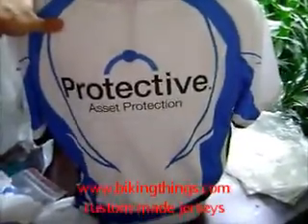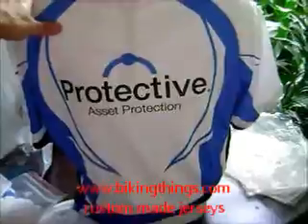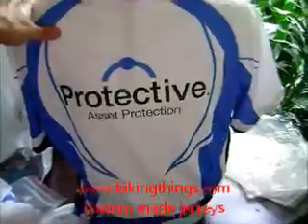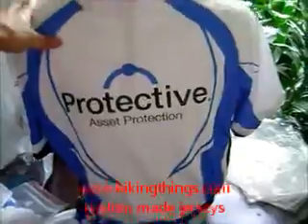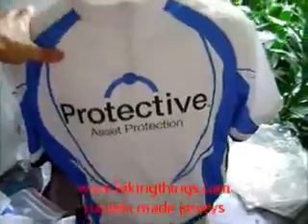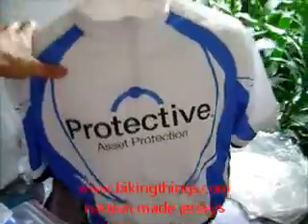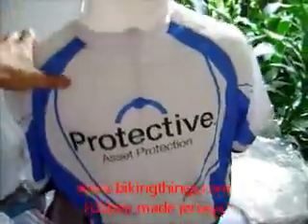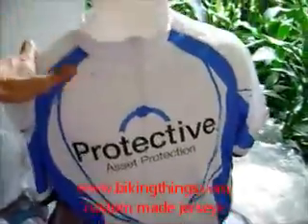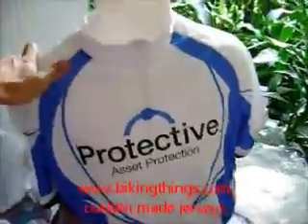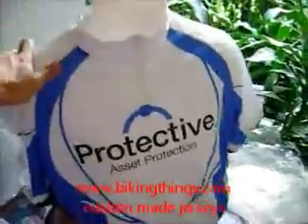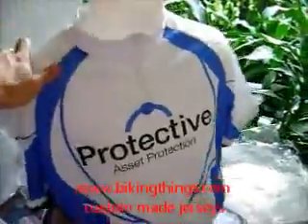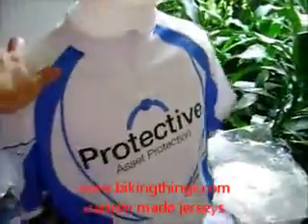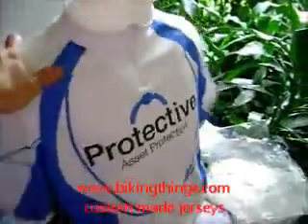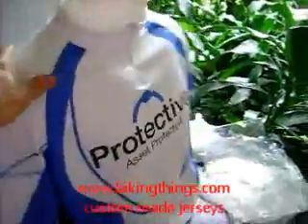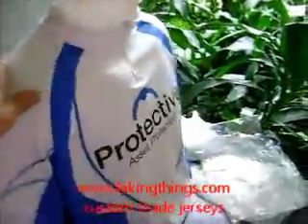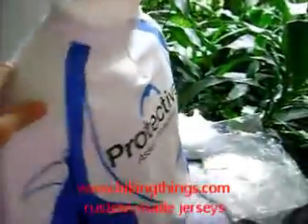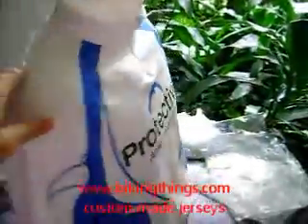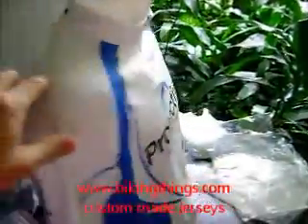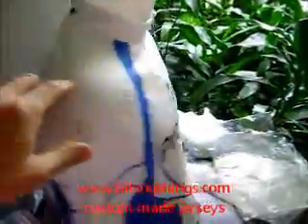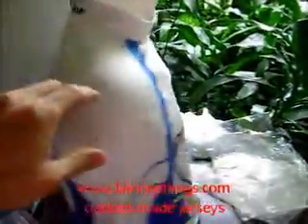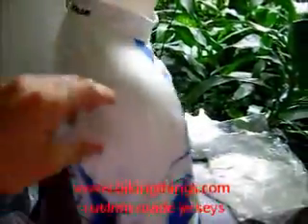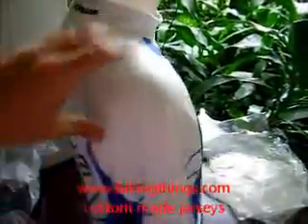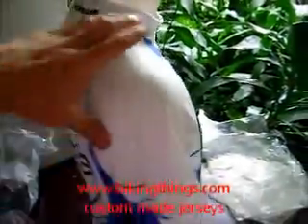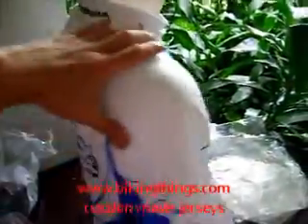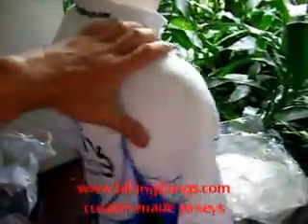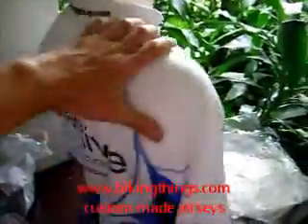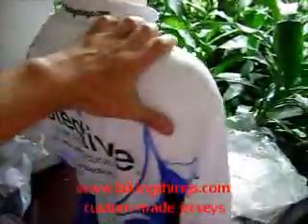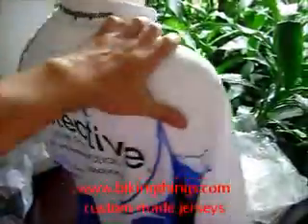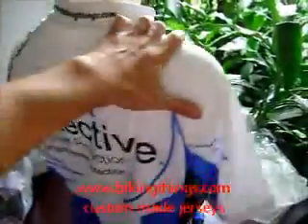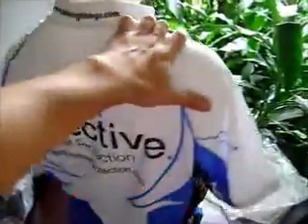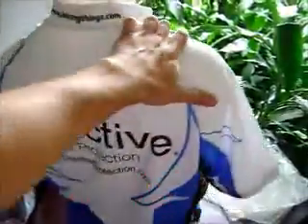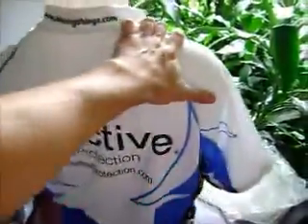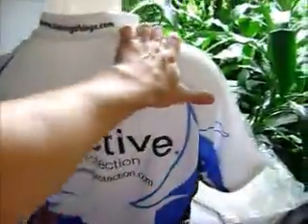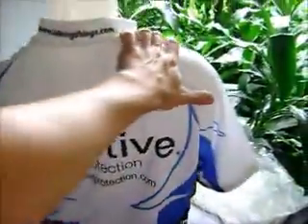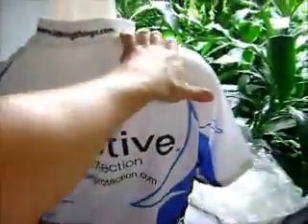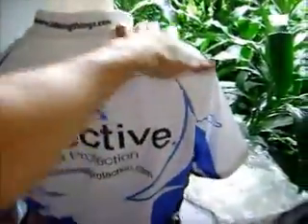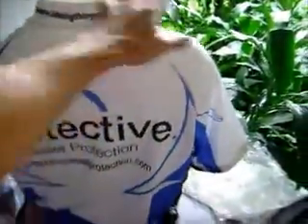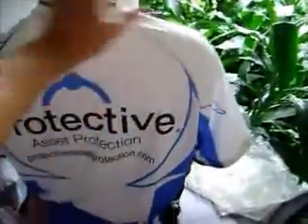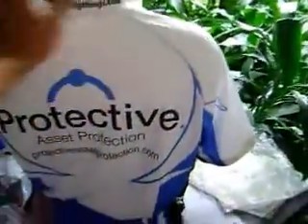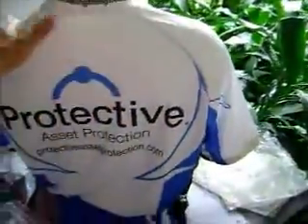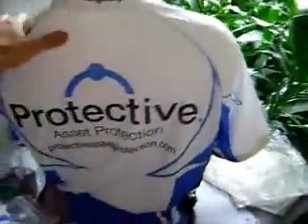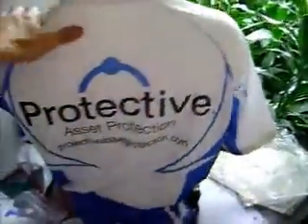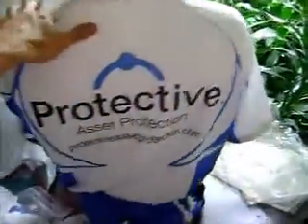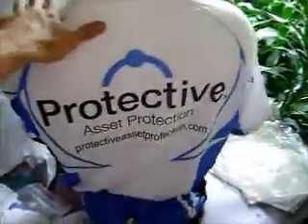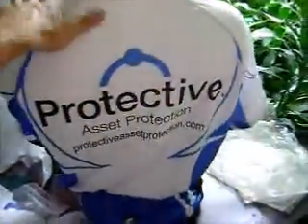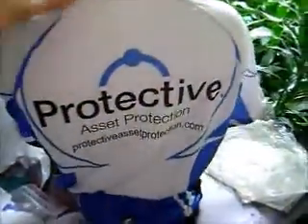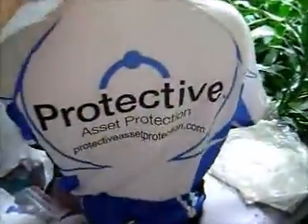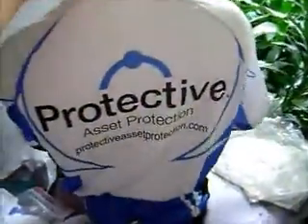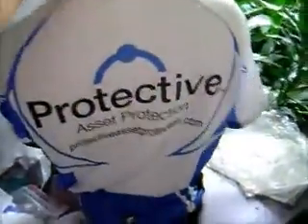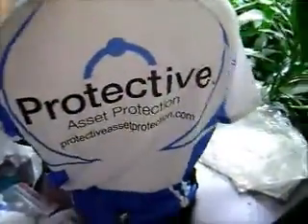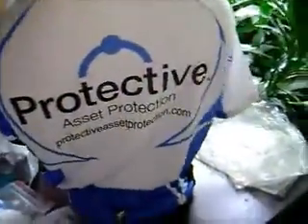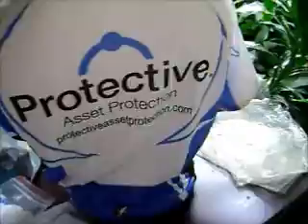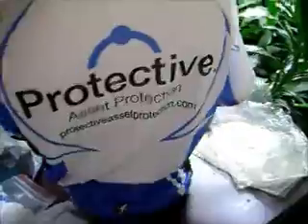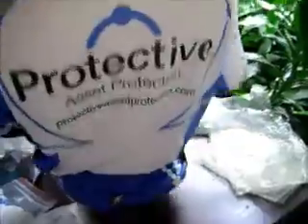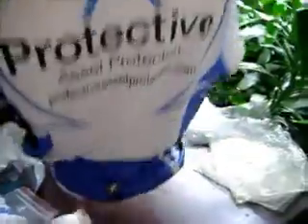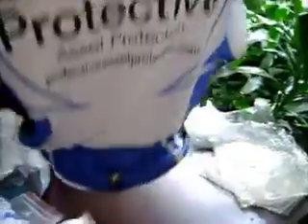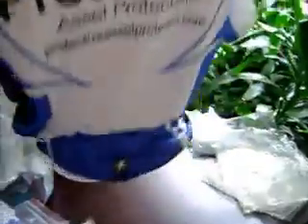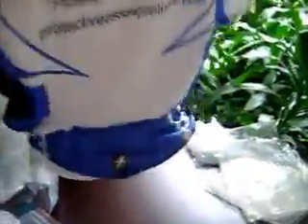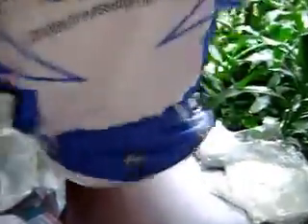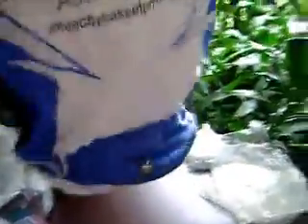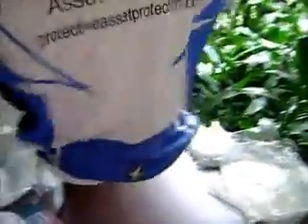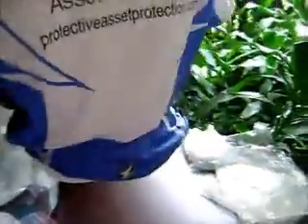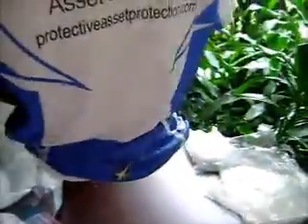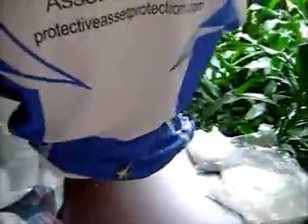We have no minimums and no setup costs. bikingthings.com